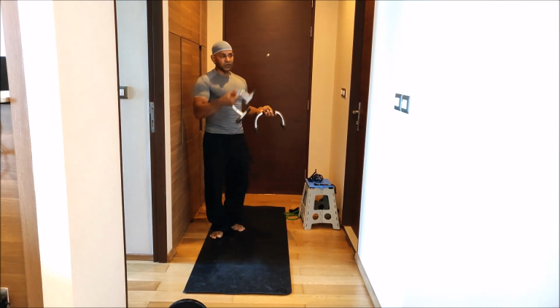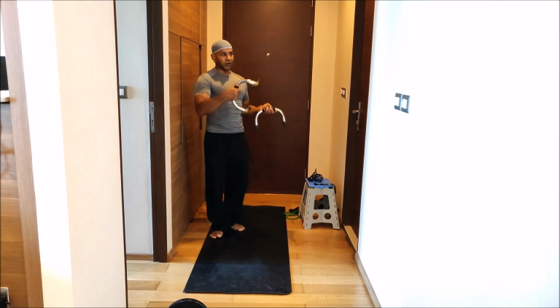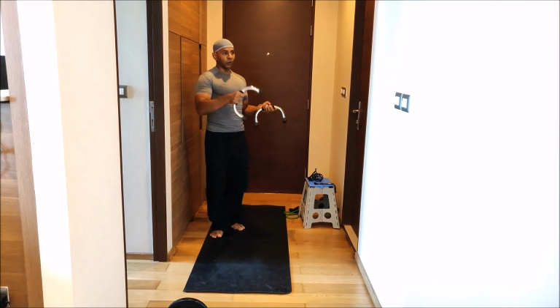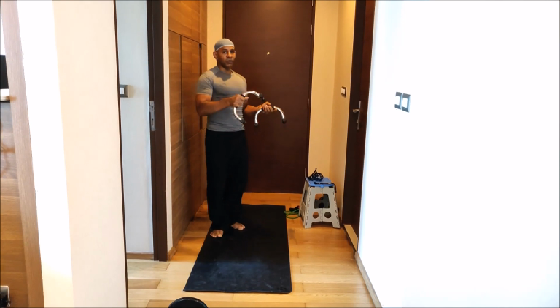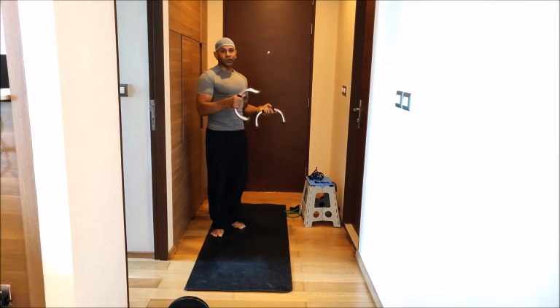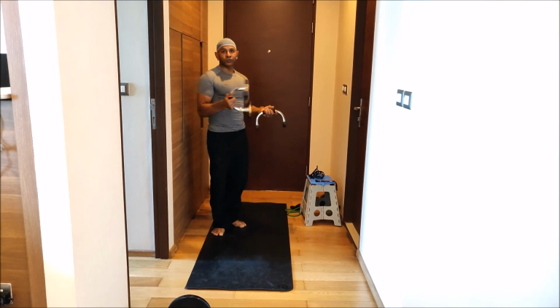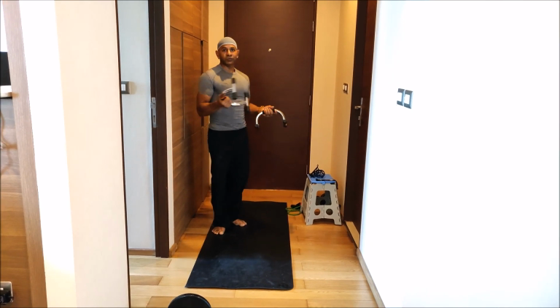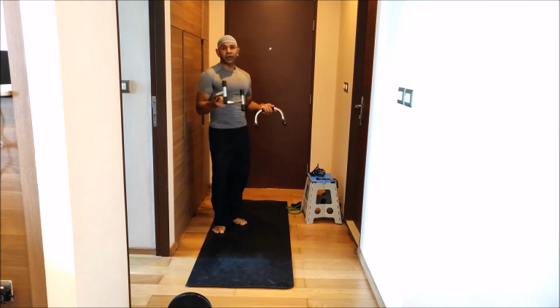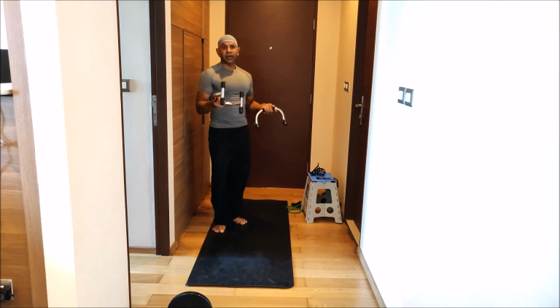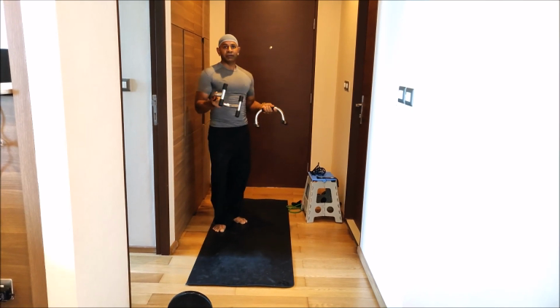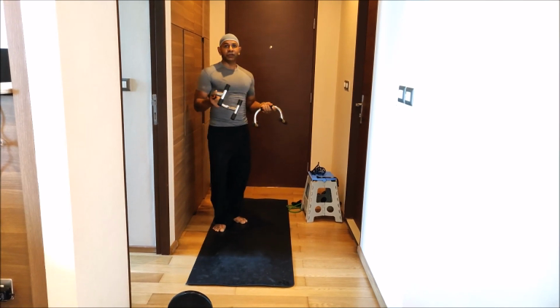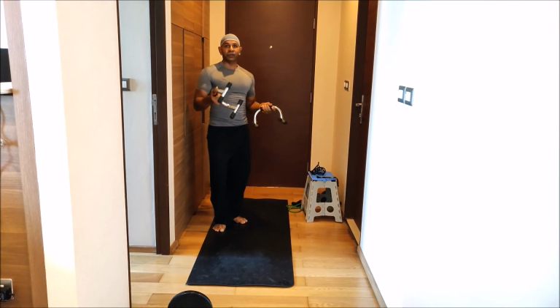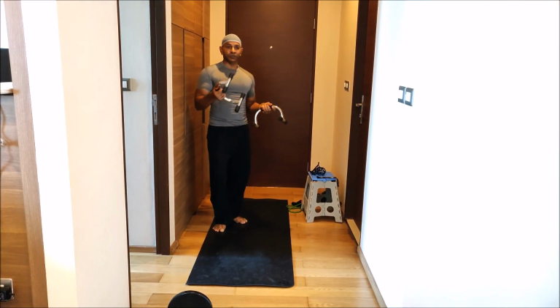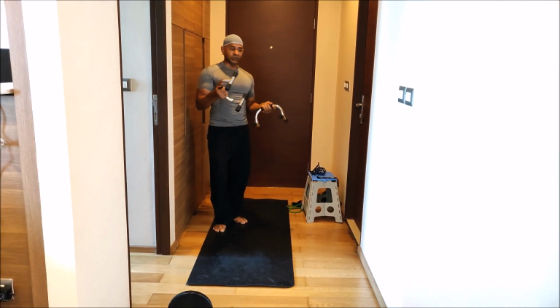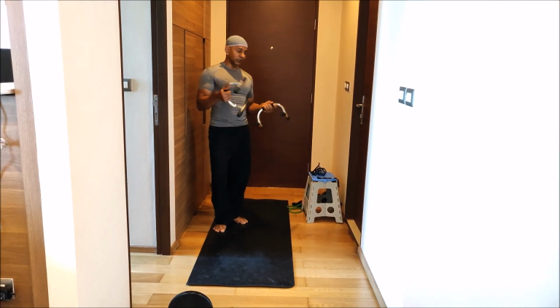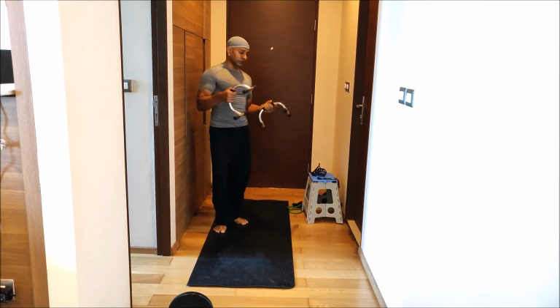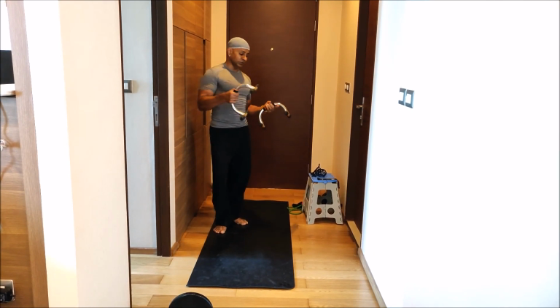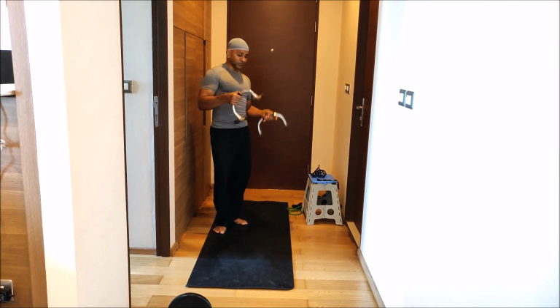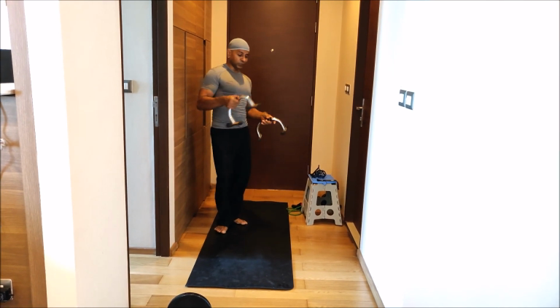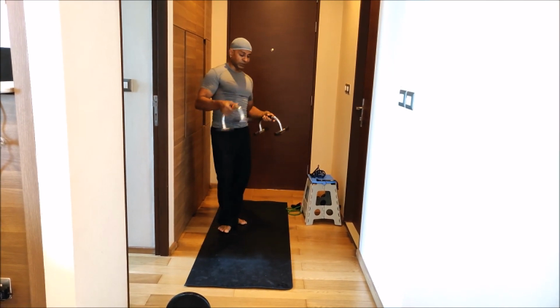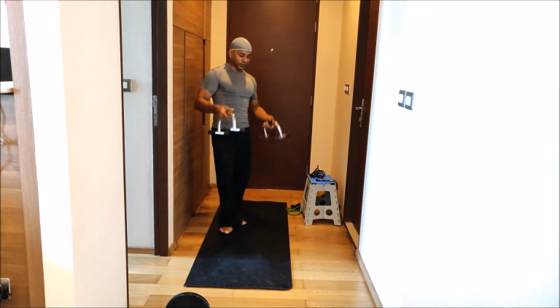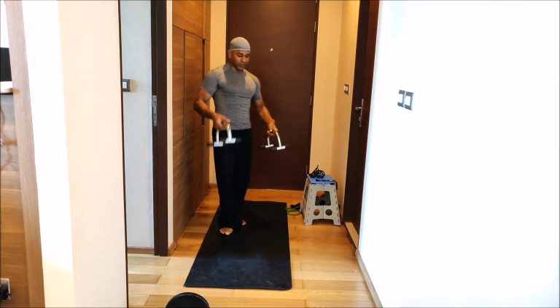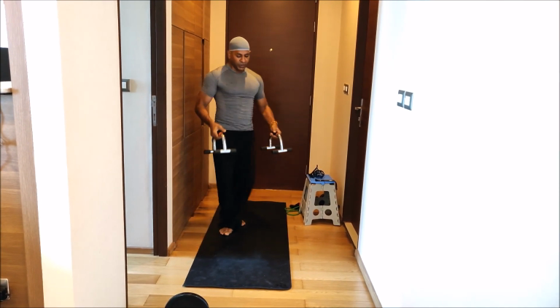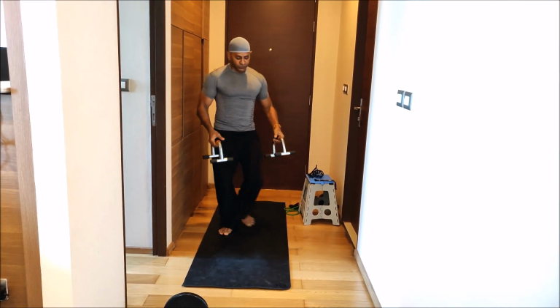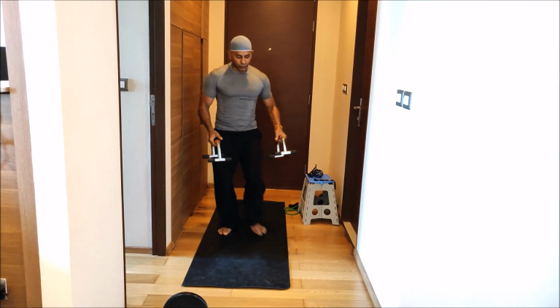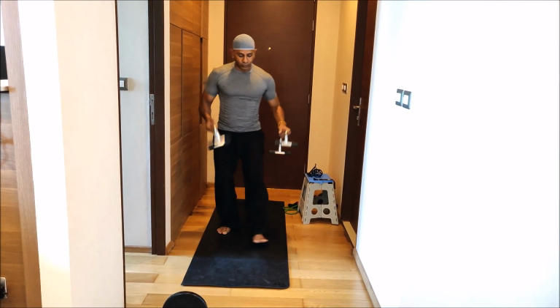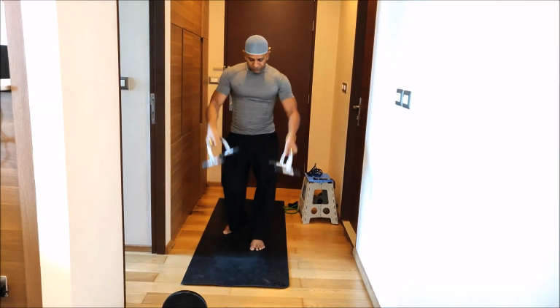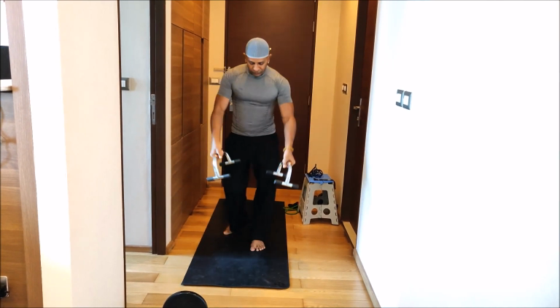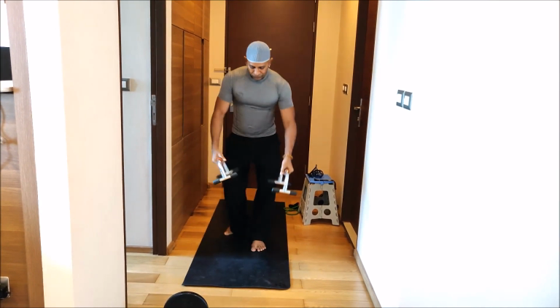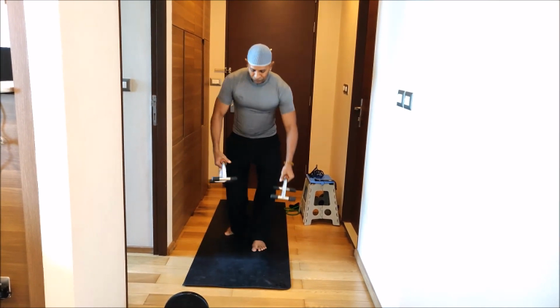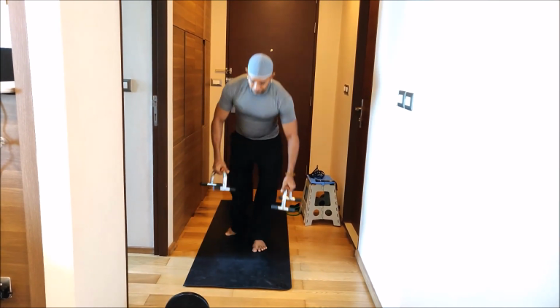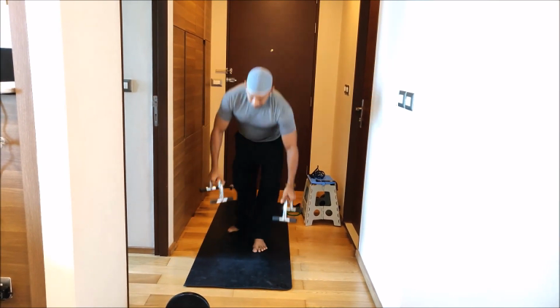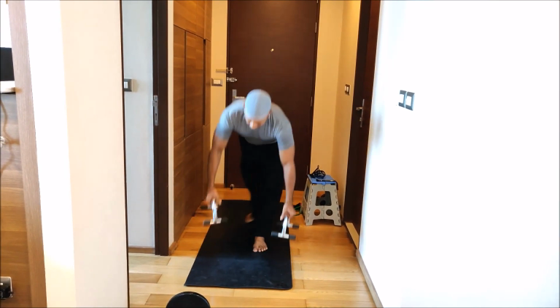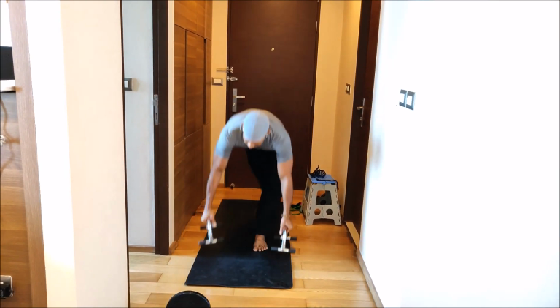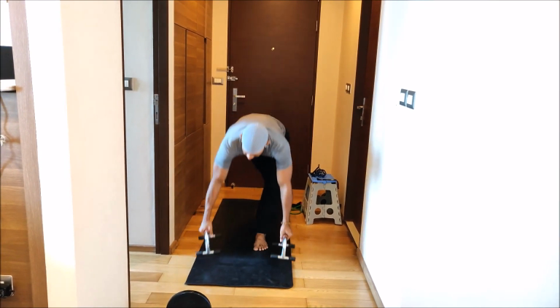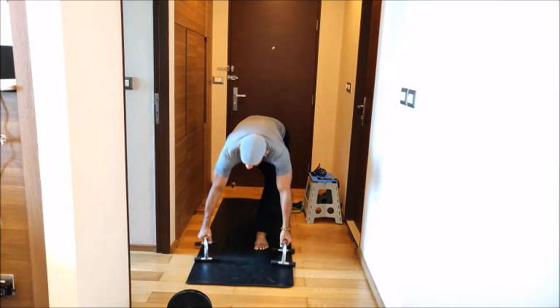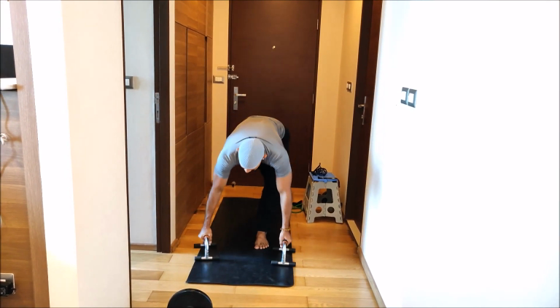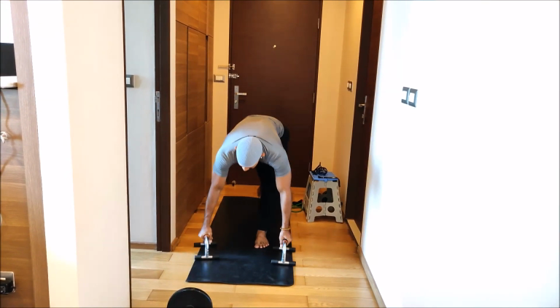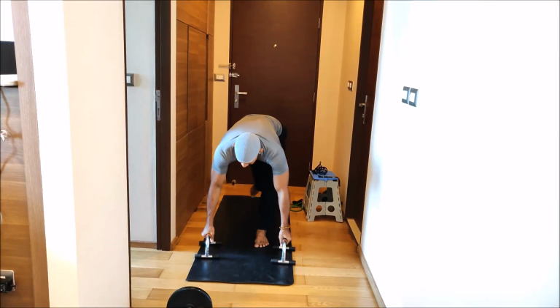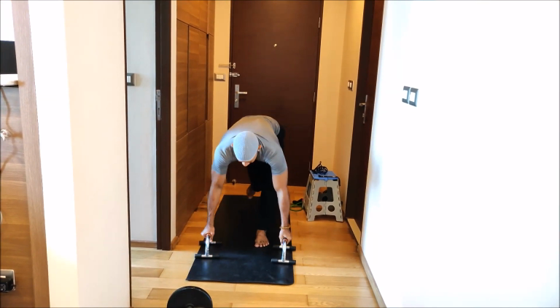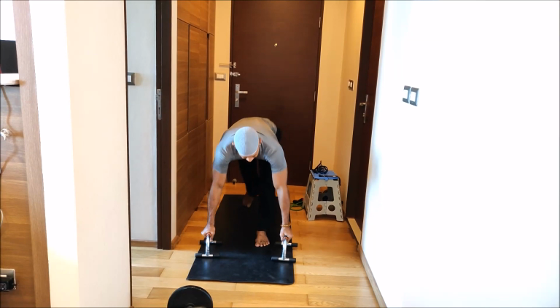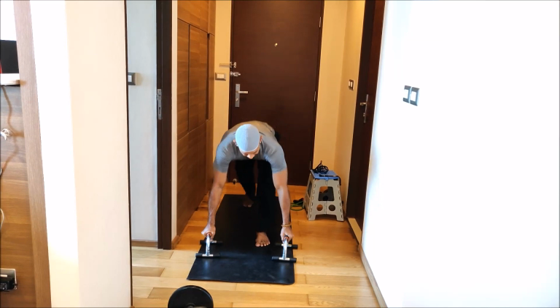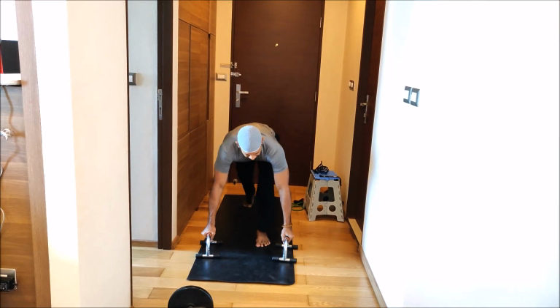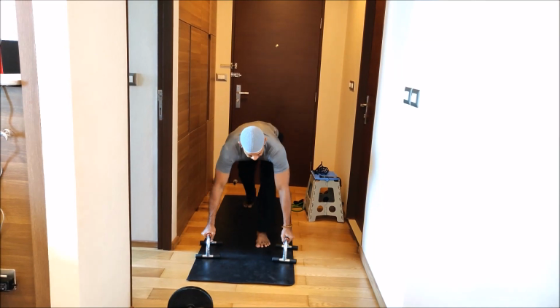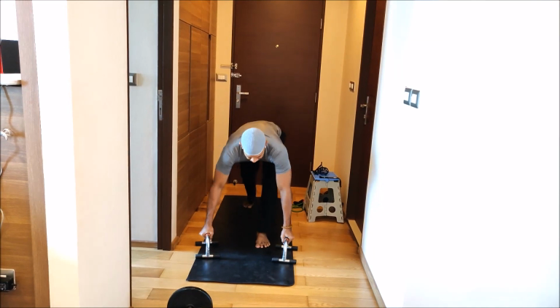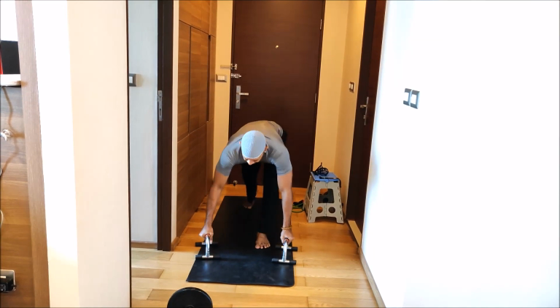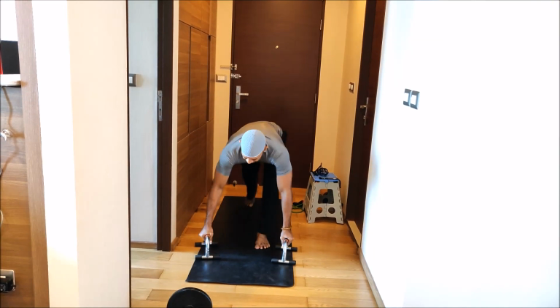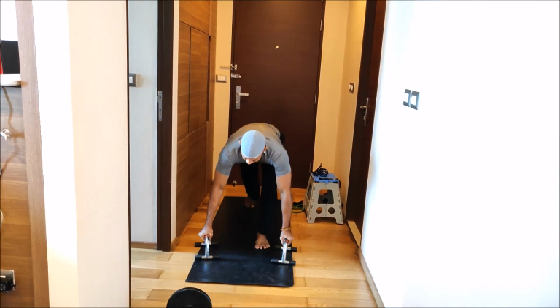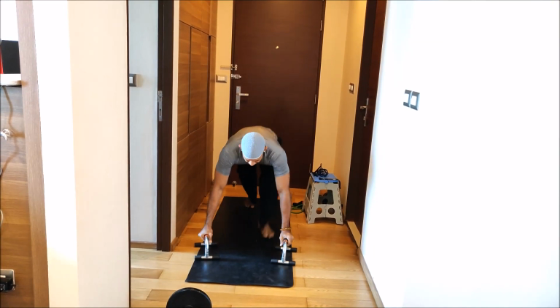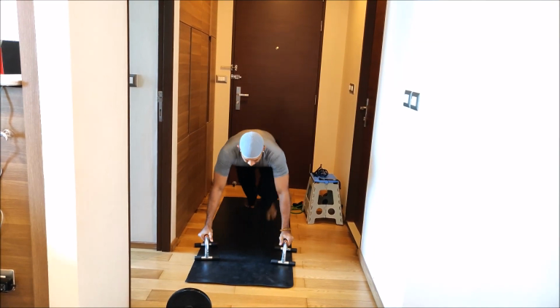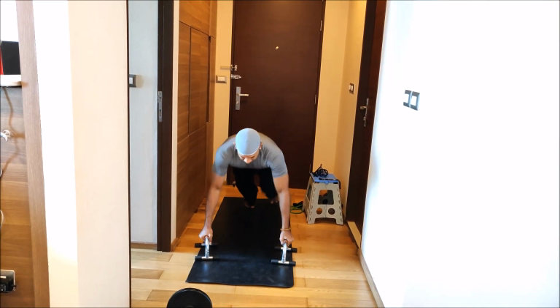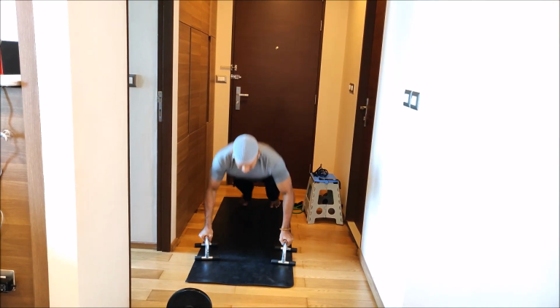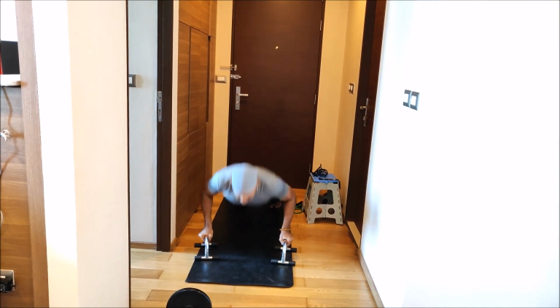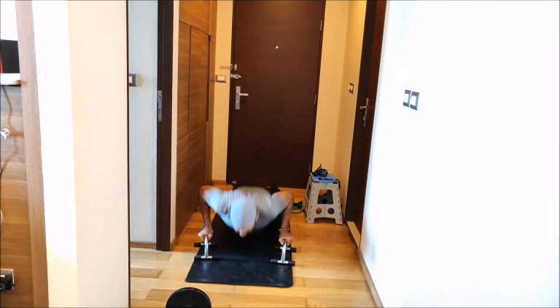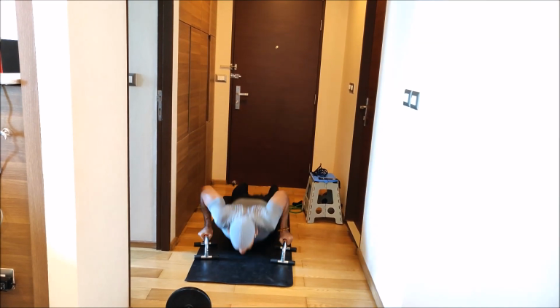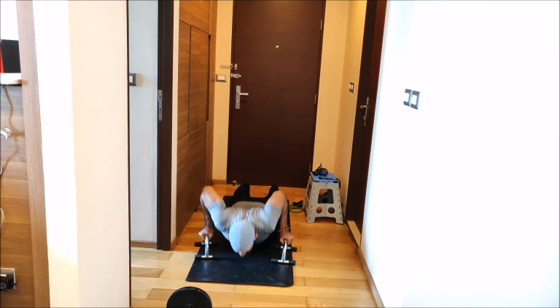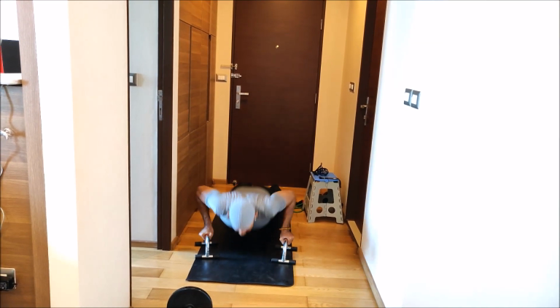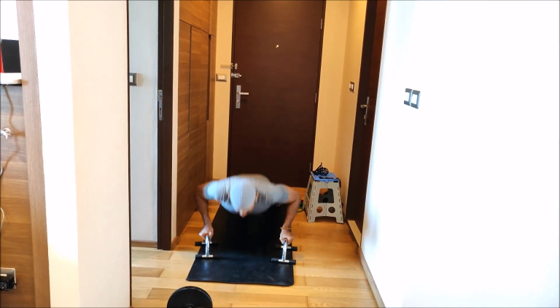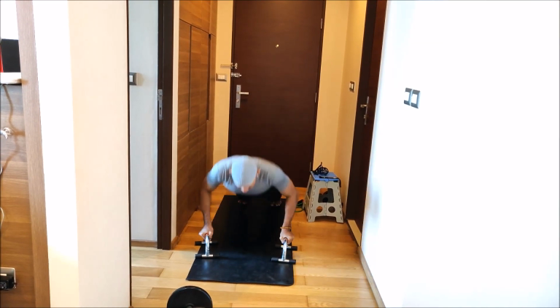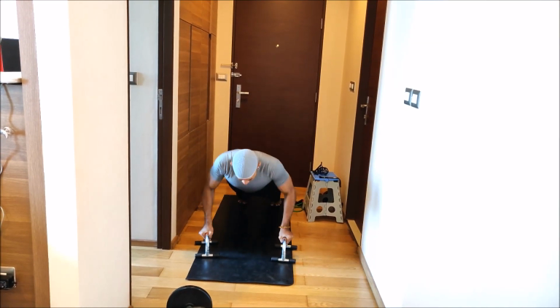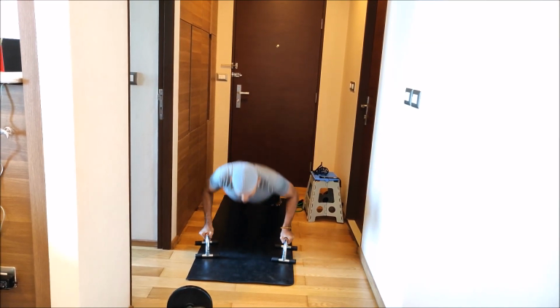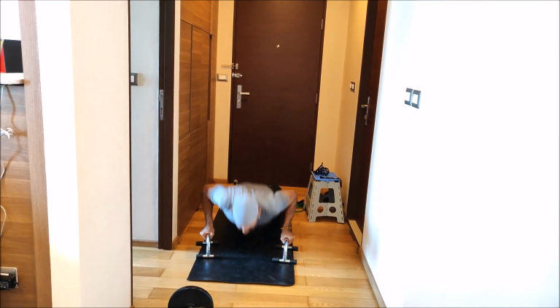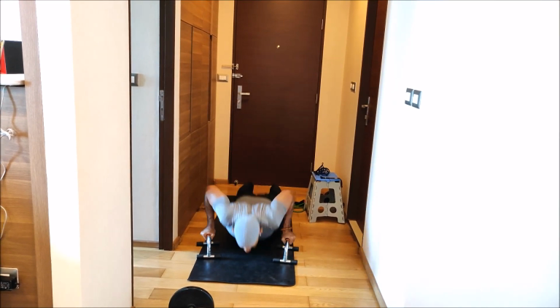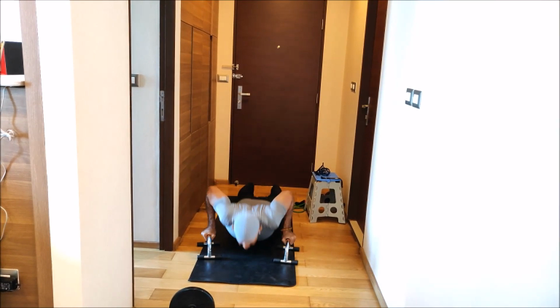I even want to do some handstands with this. It's very good. You can use the same place, place it there, and you can do all that — jump forward, jump back, and even handstands.